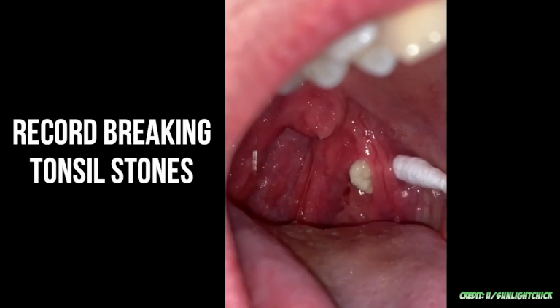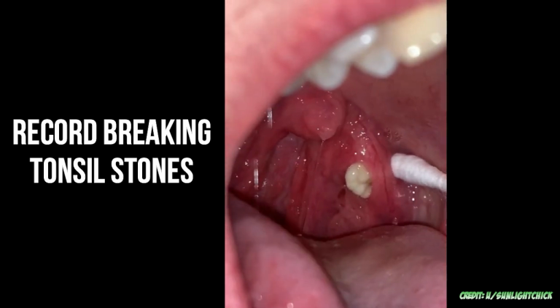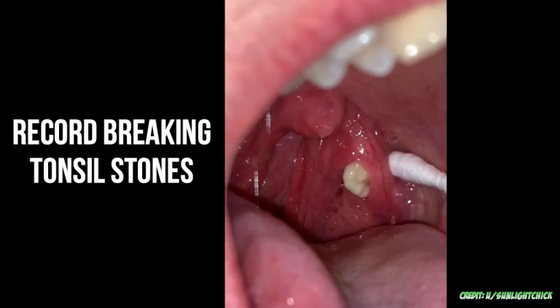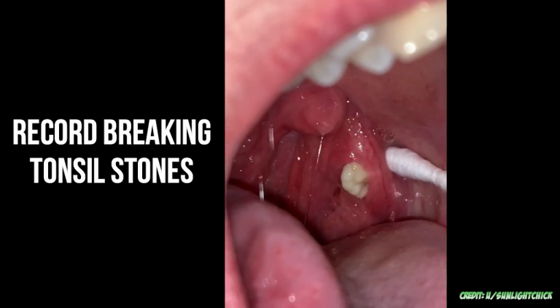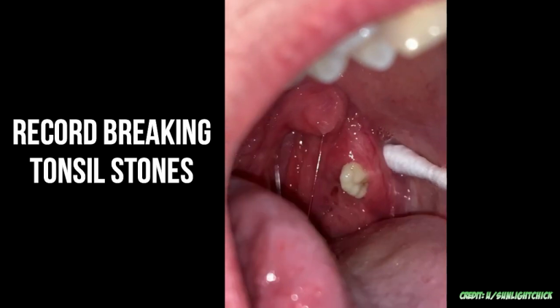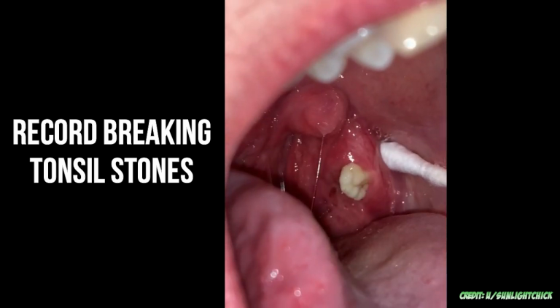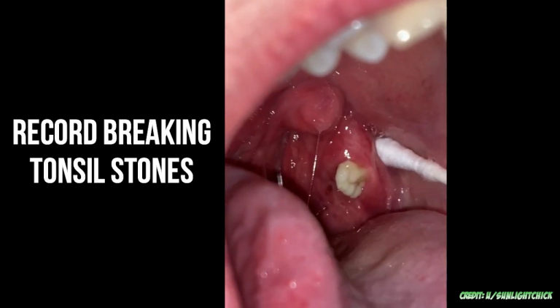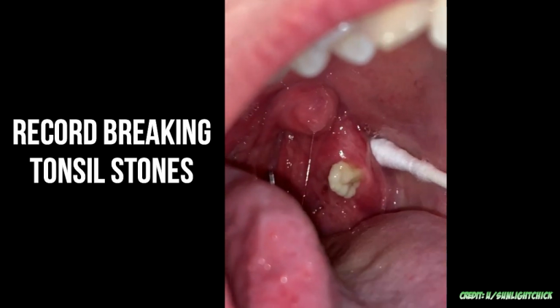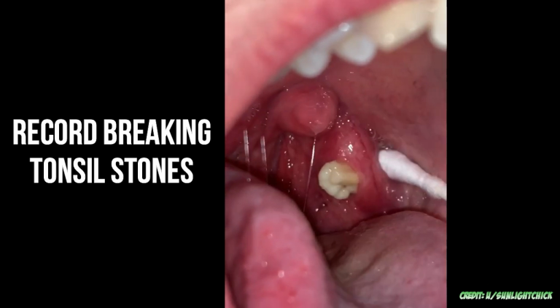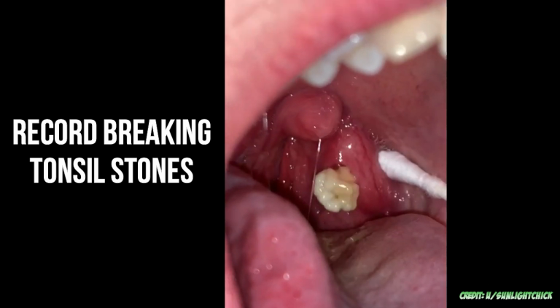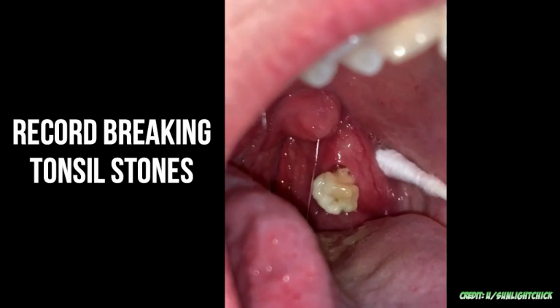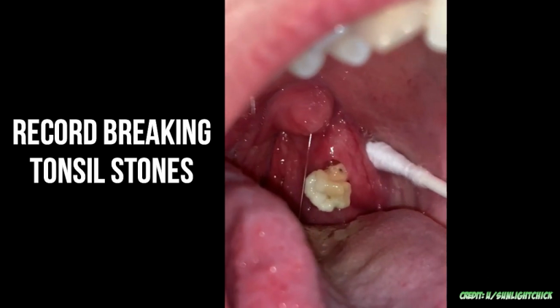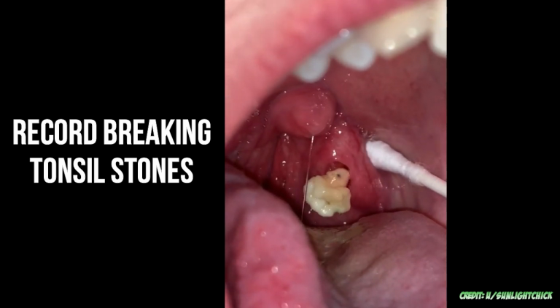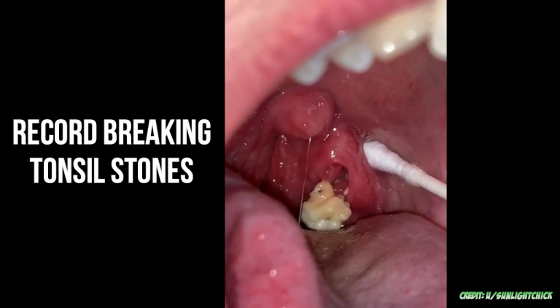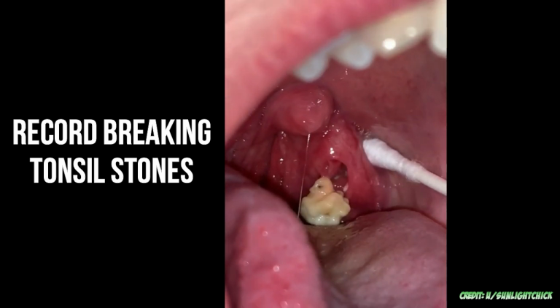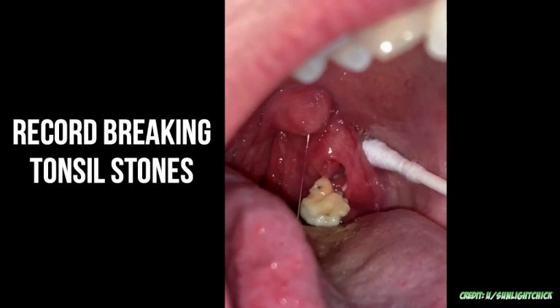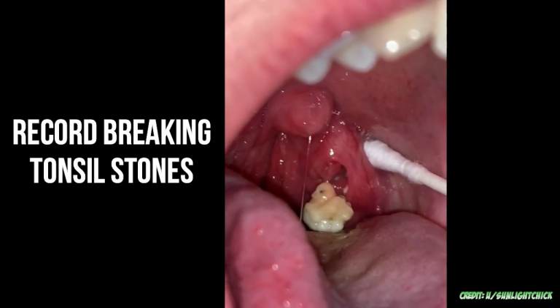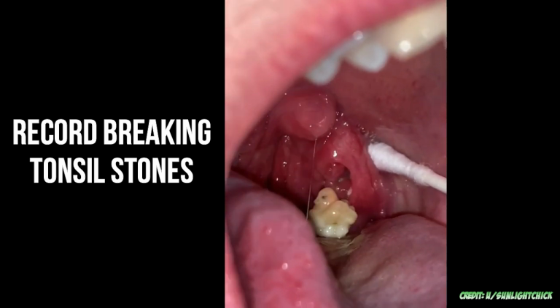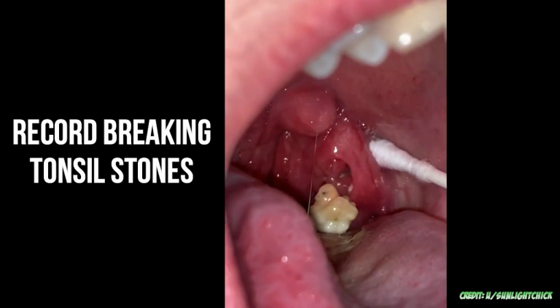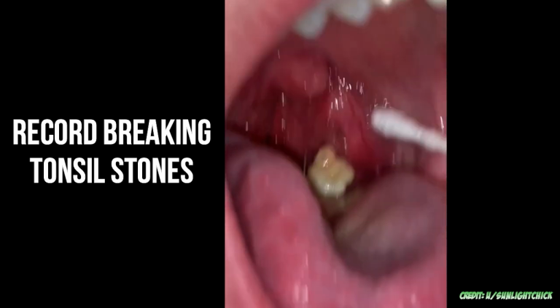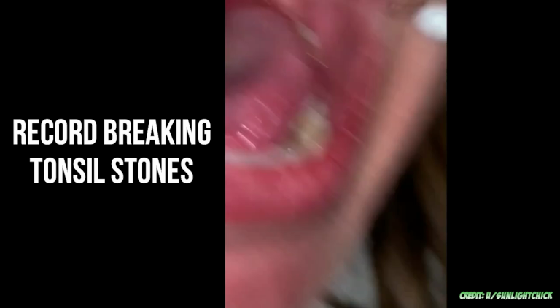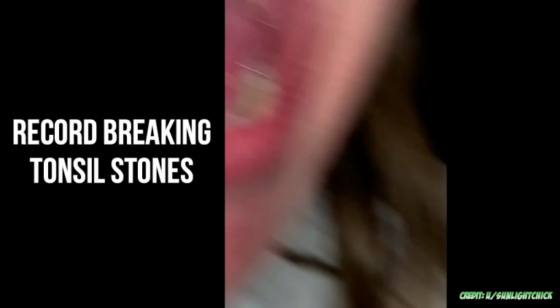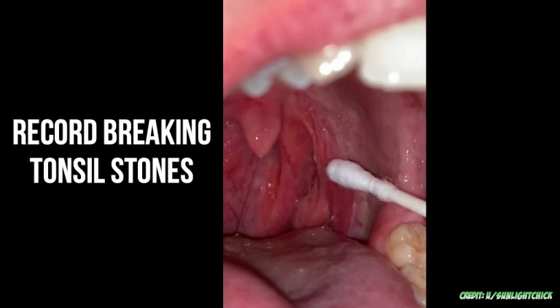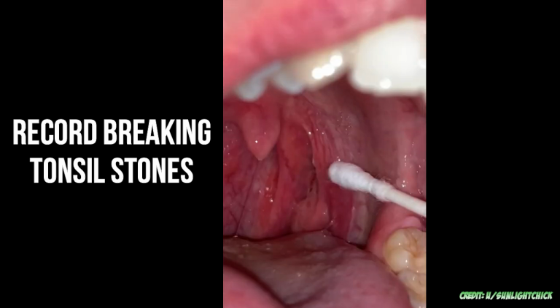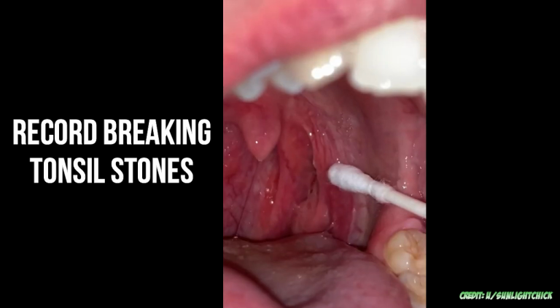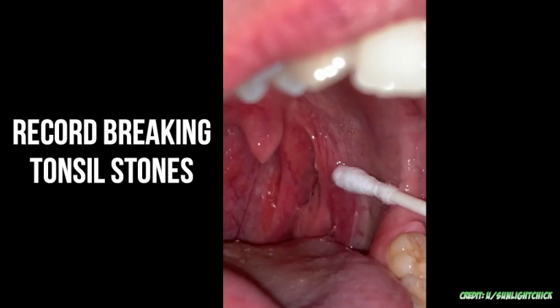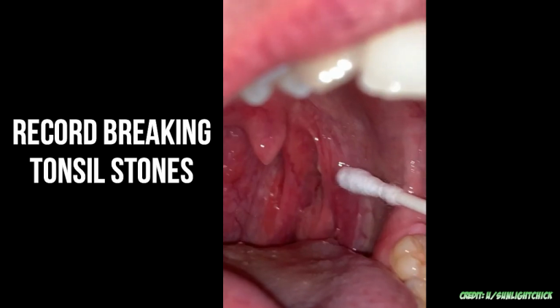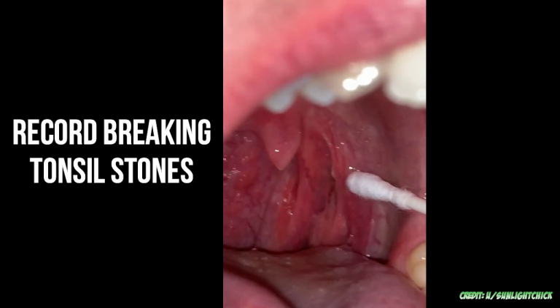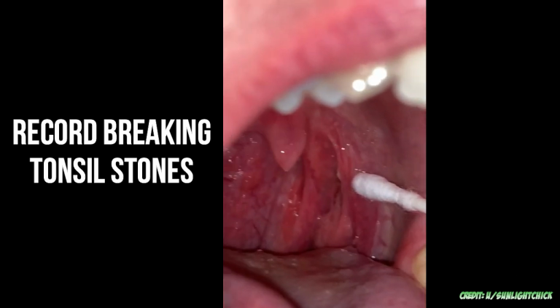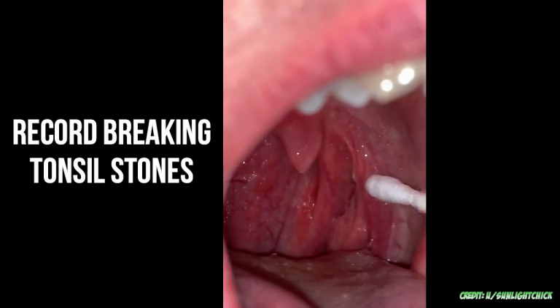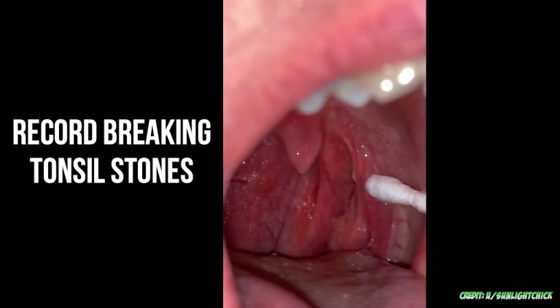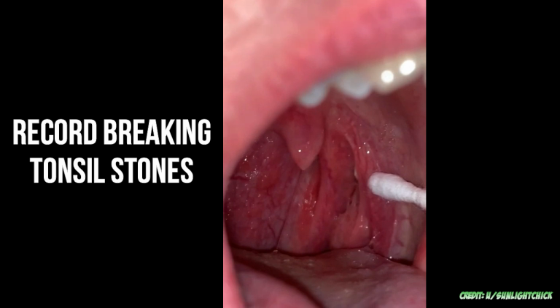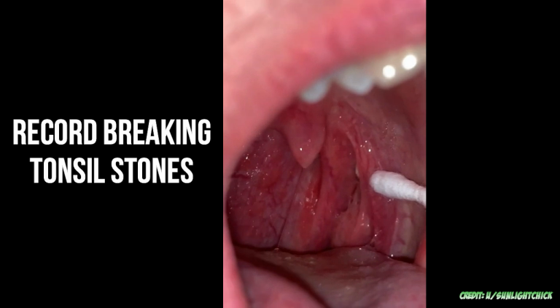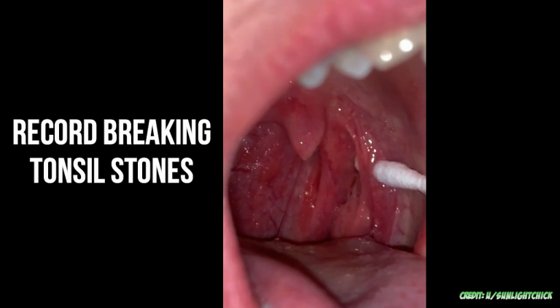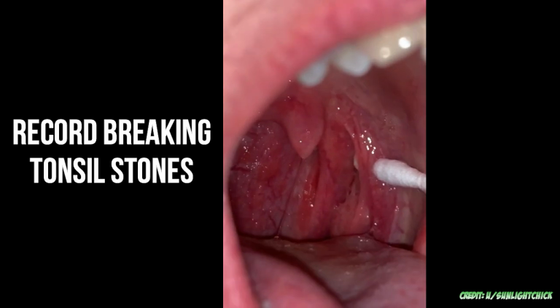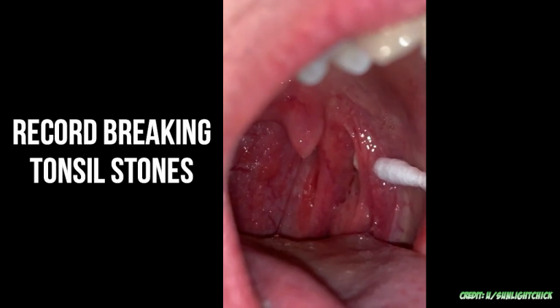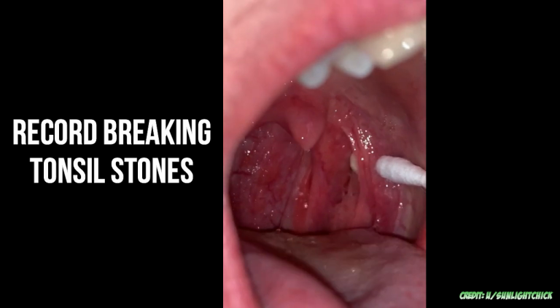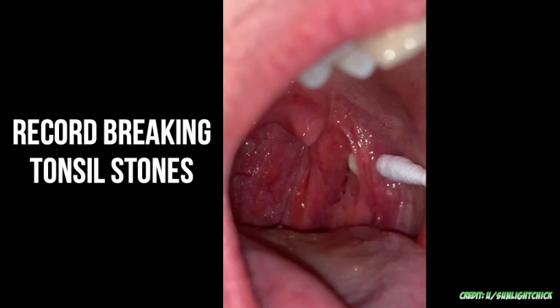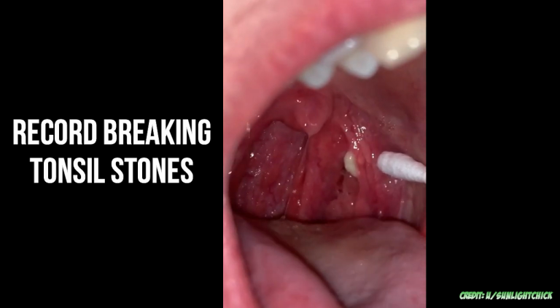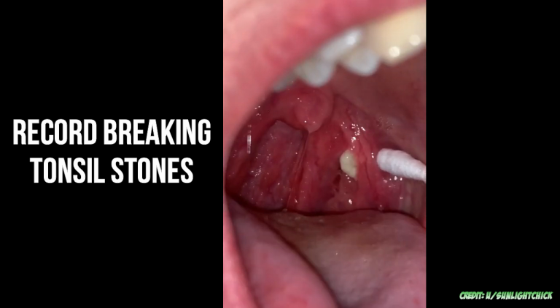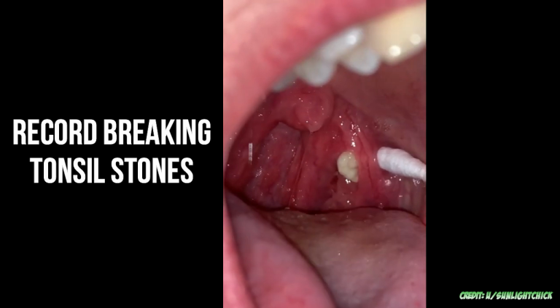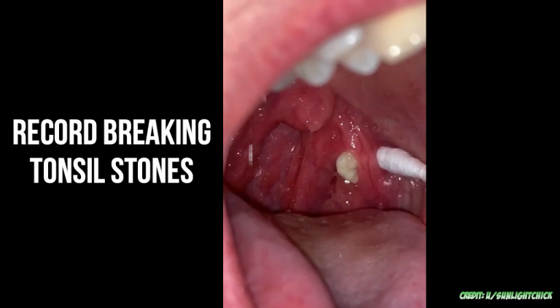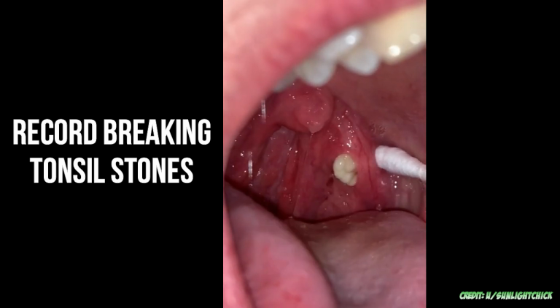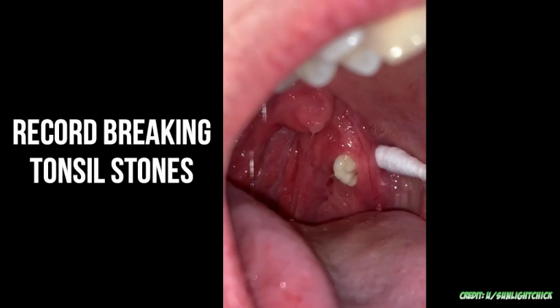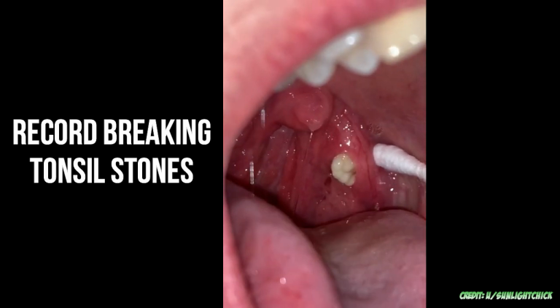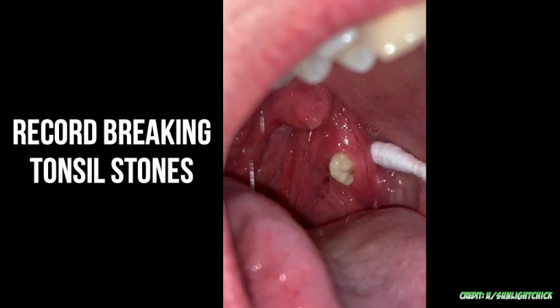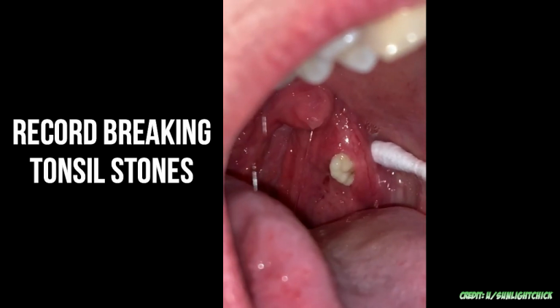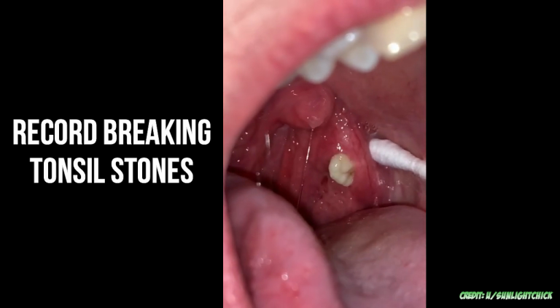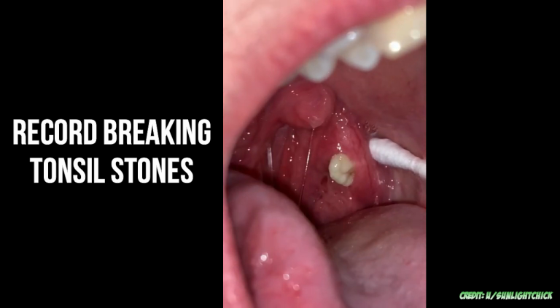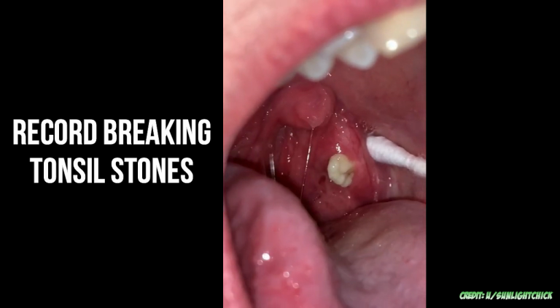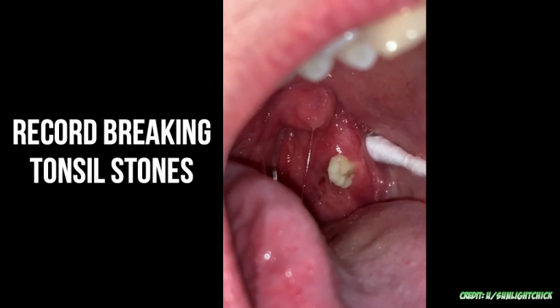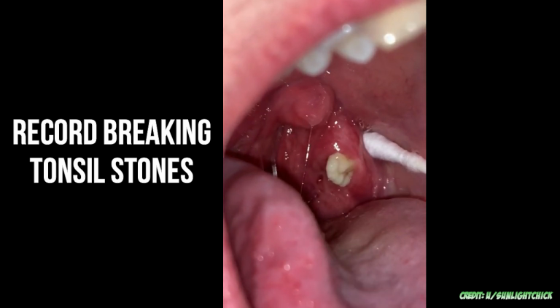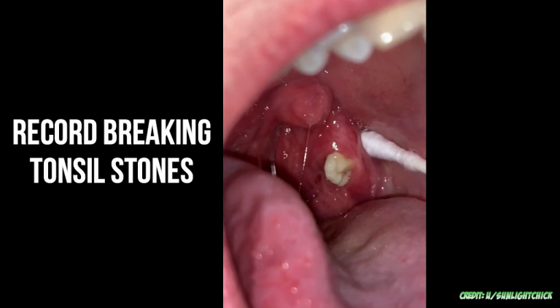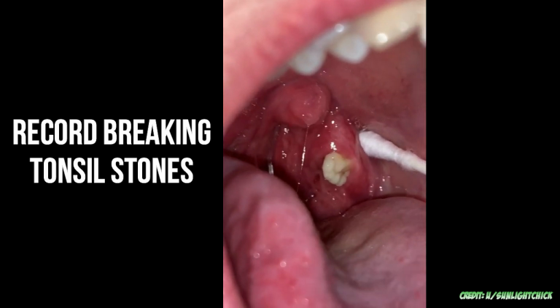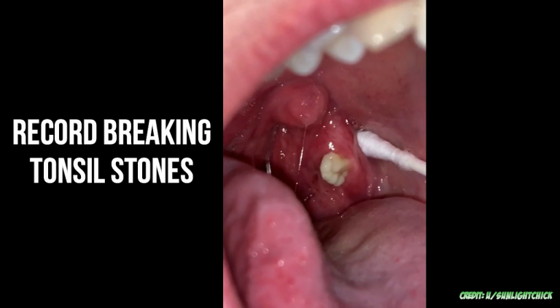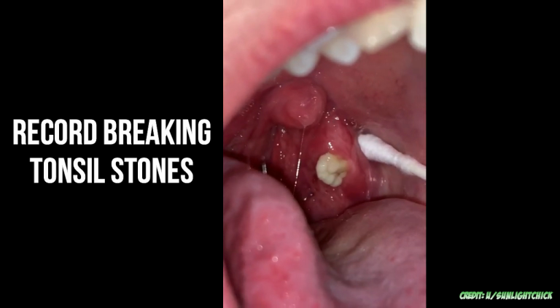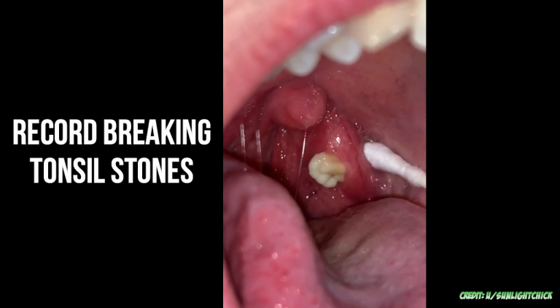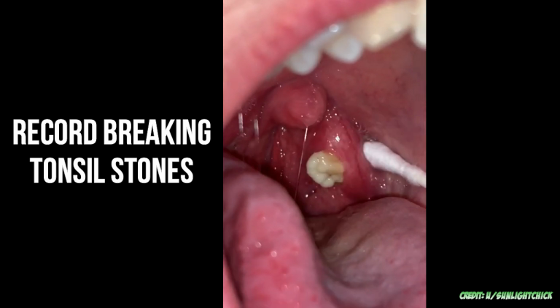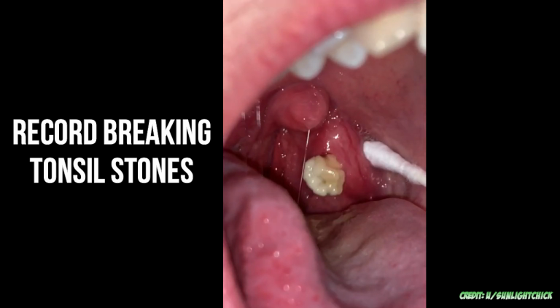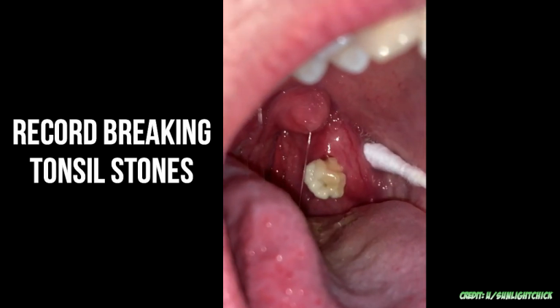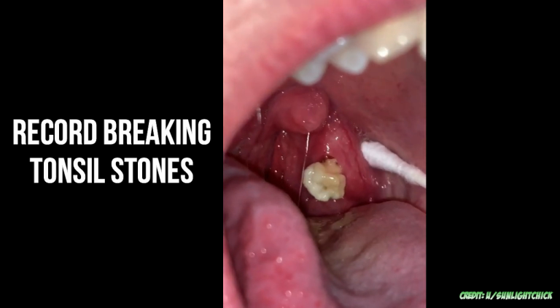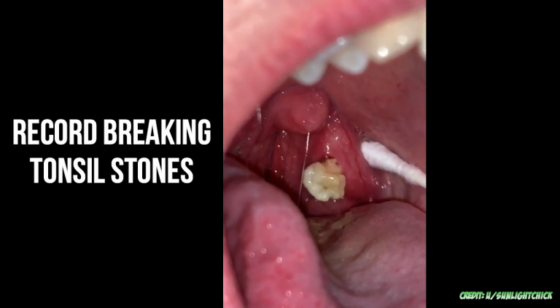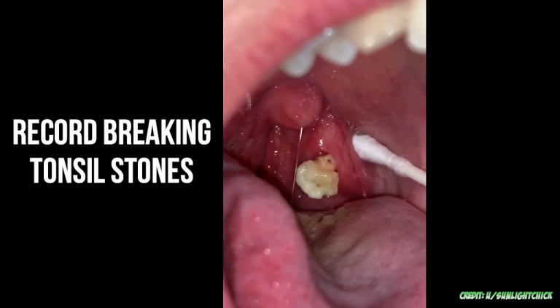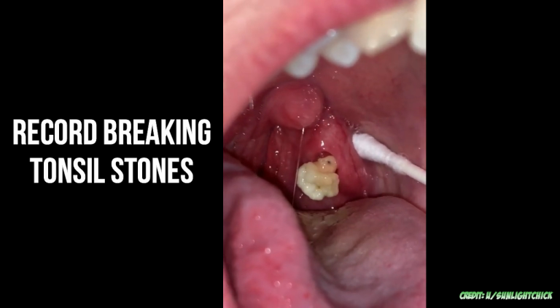Good medical morning! Today we're looking at the top 10 tonsil stone extractions and pictures of the past 12 months. Let's kick it off right about now.